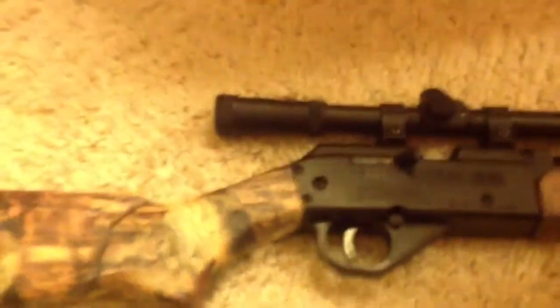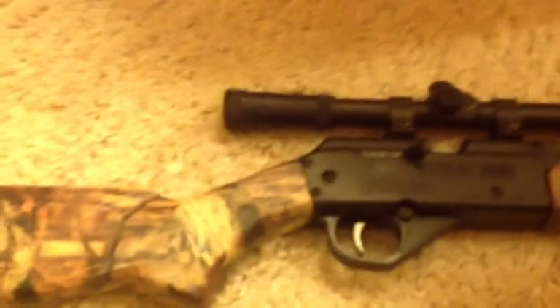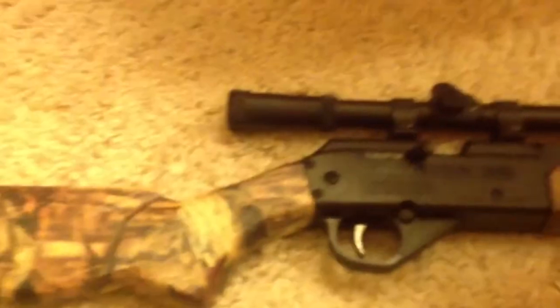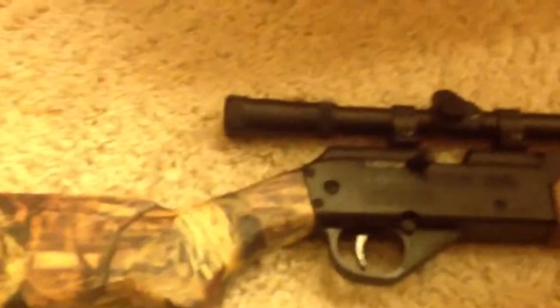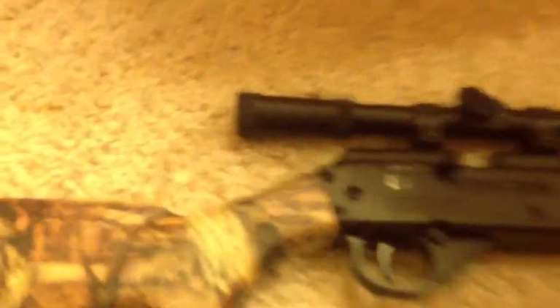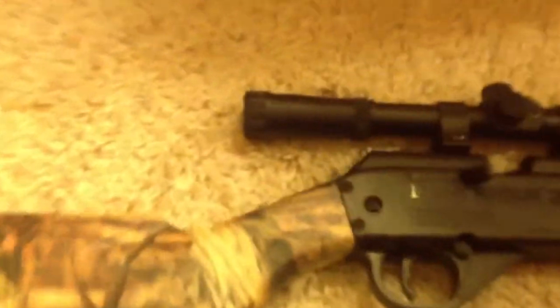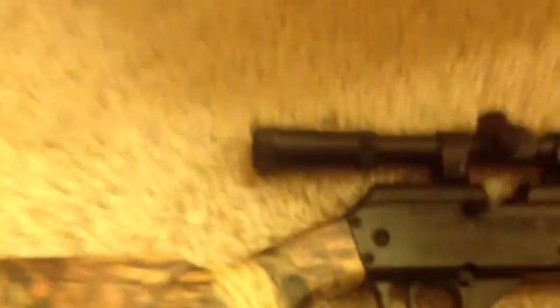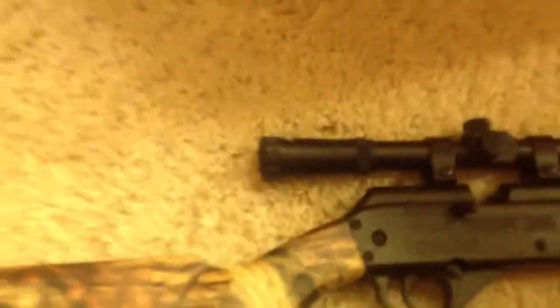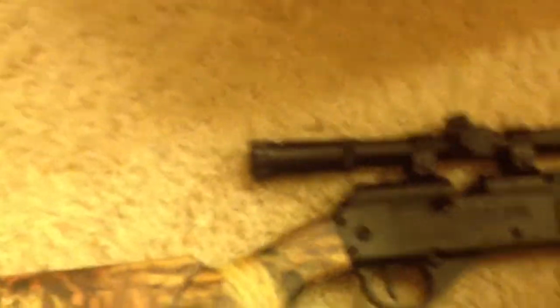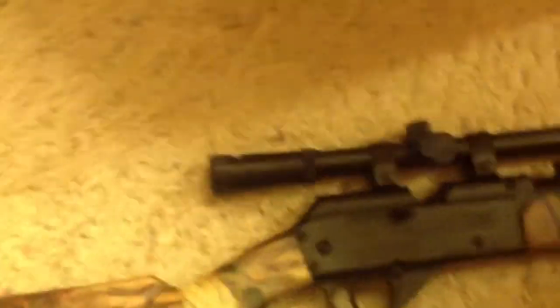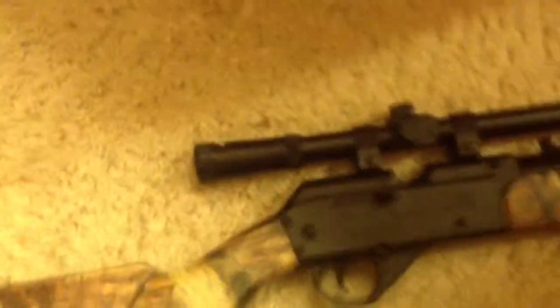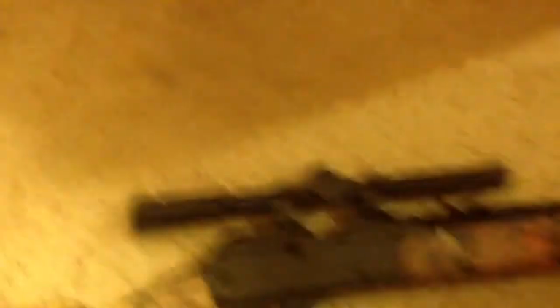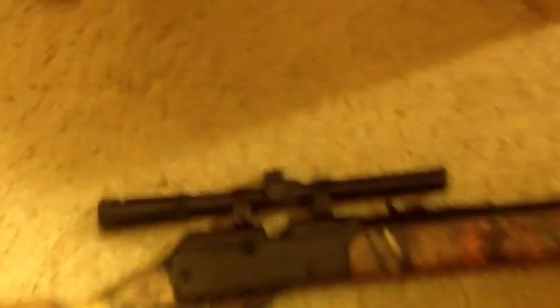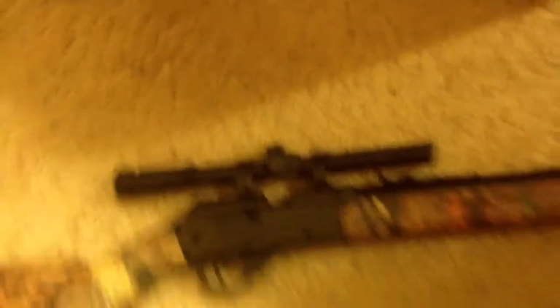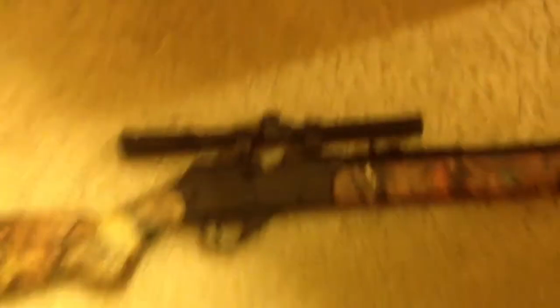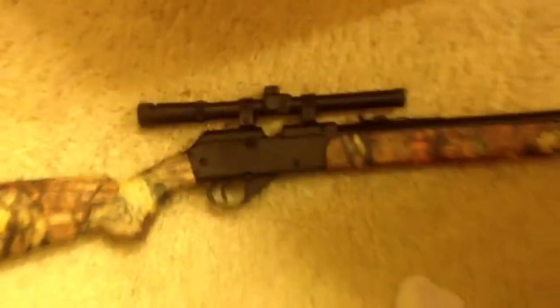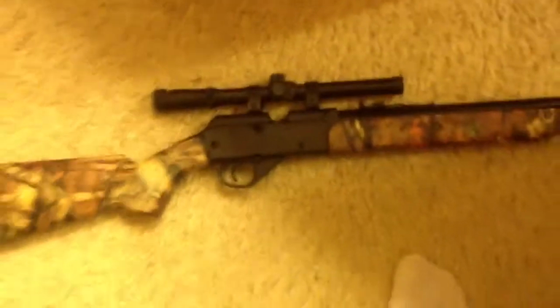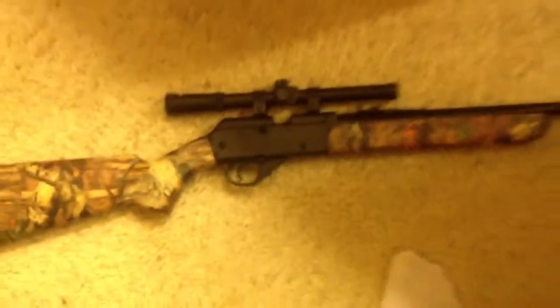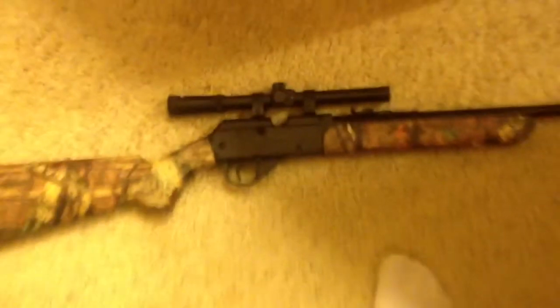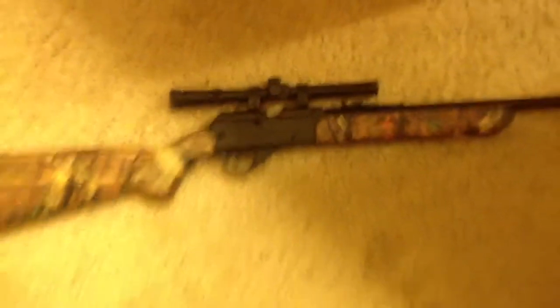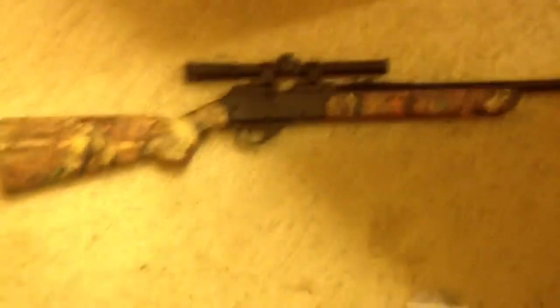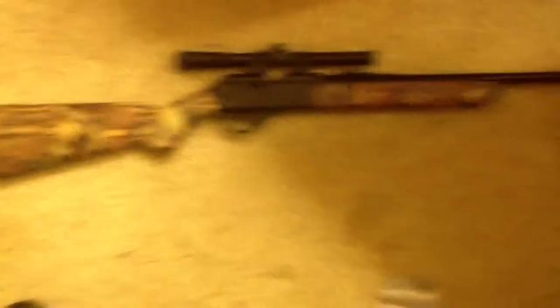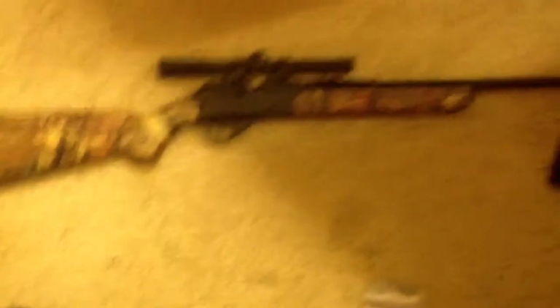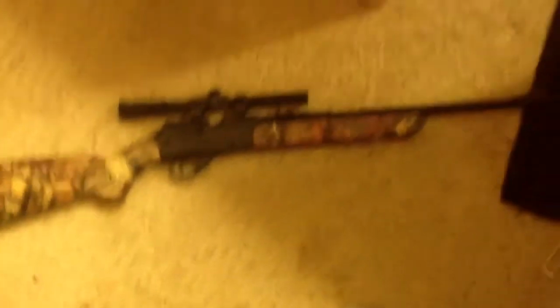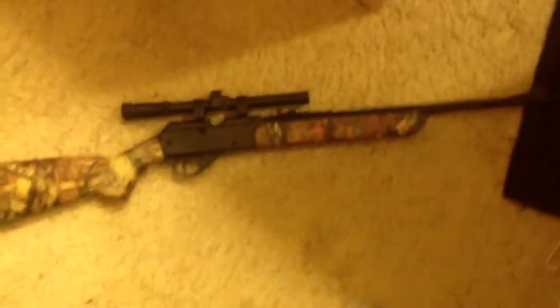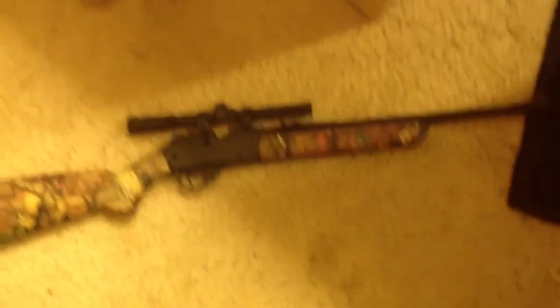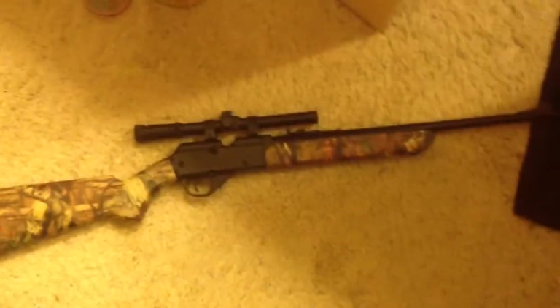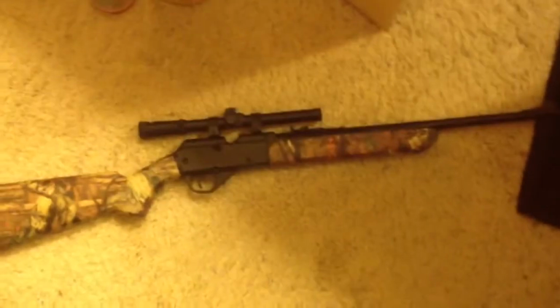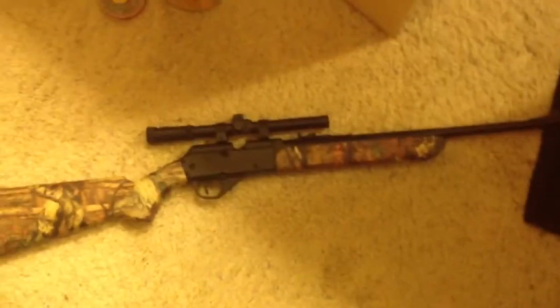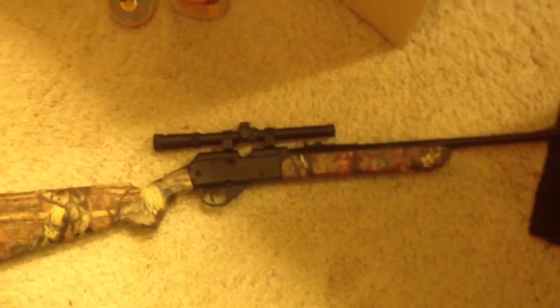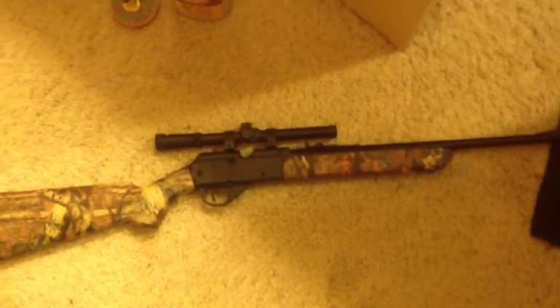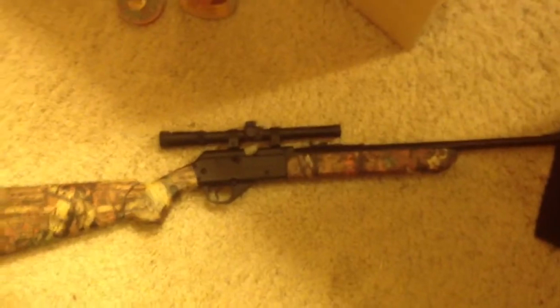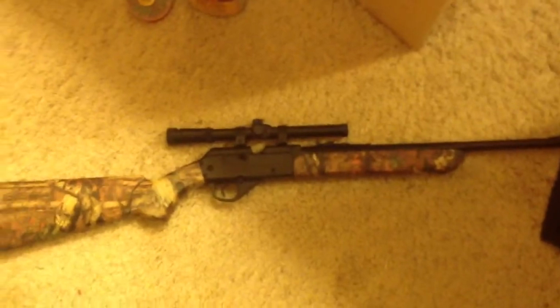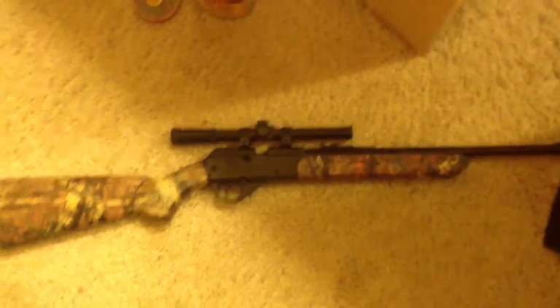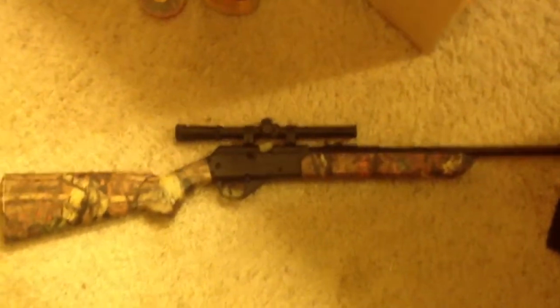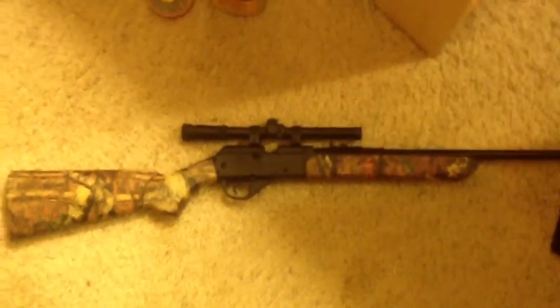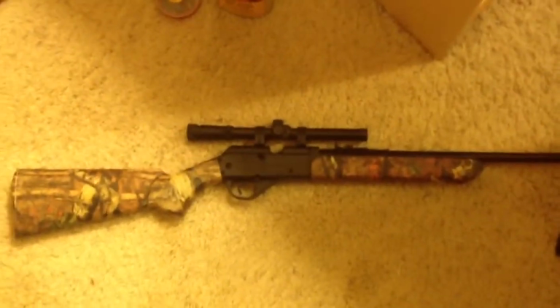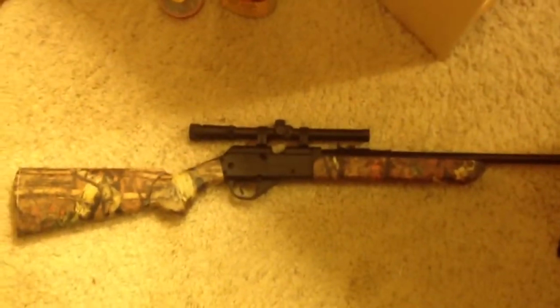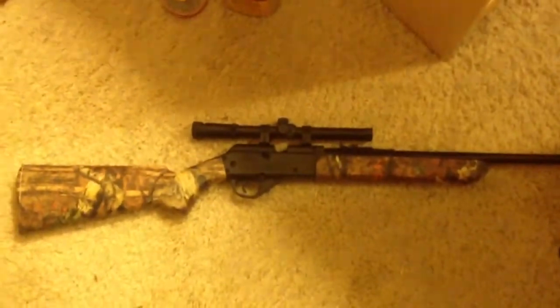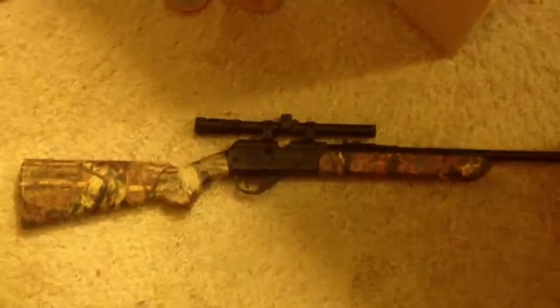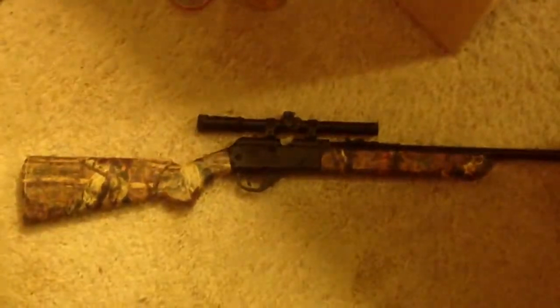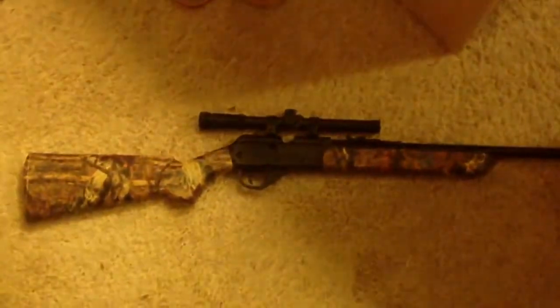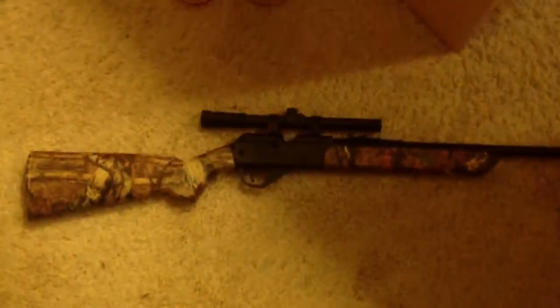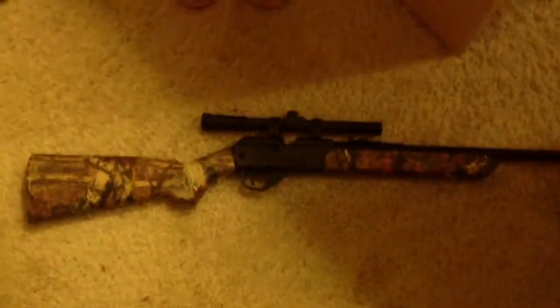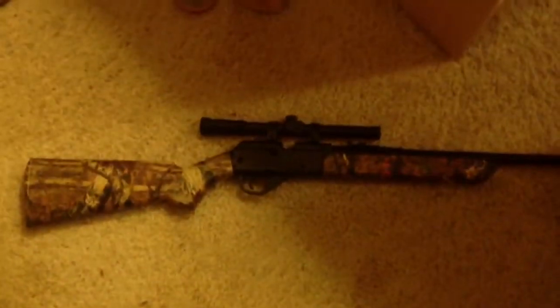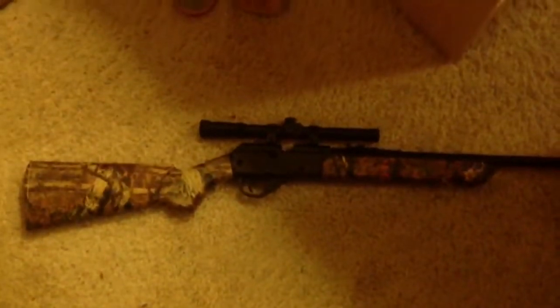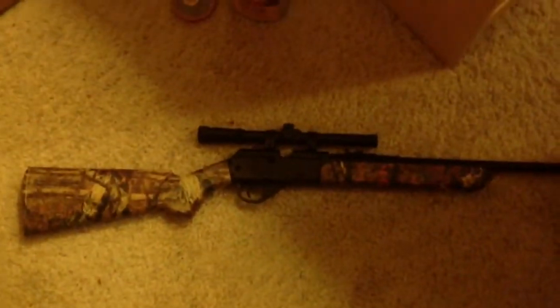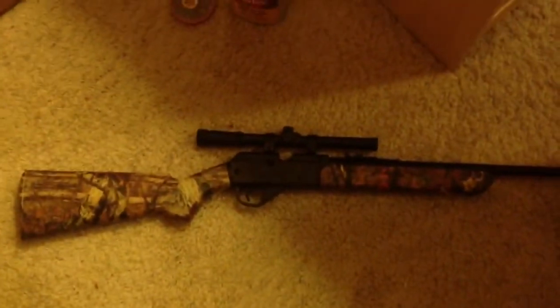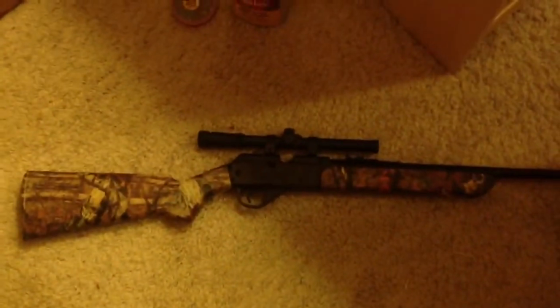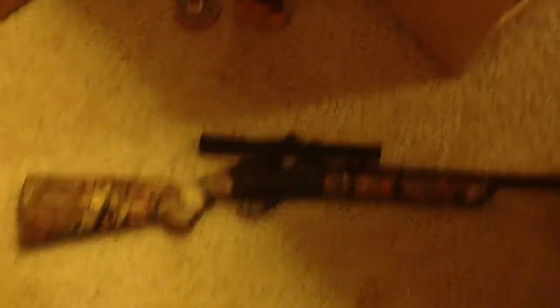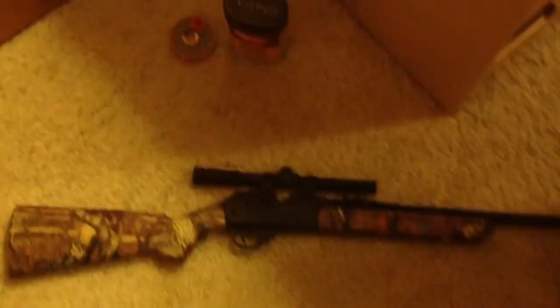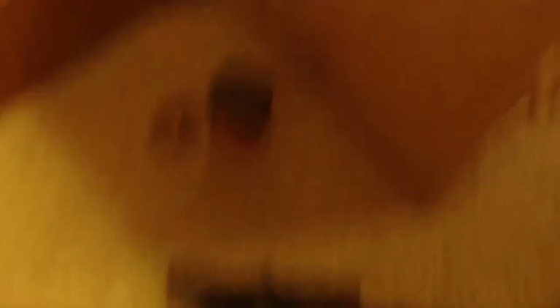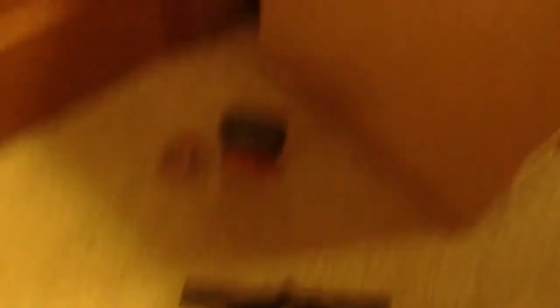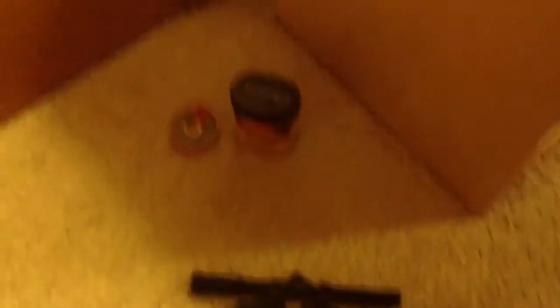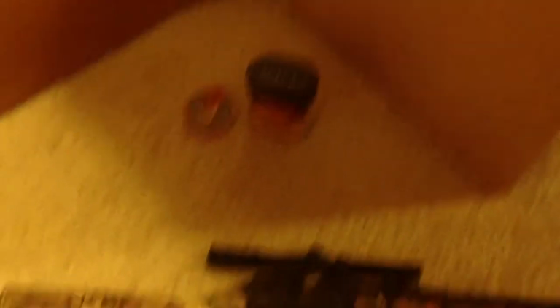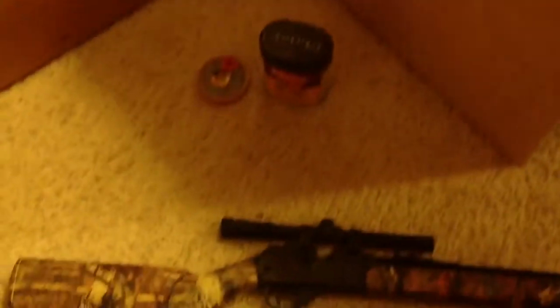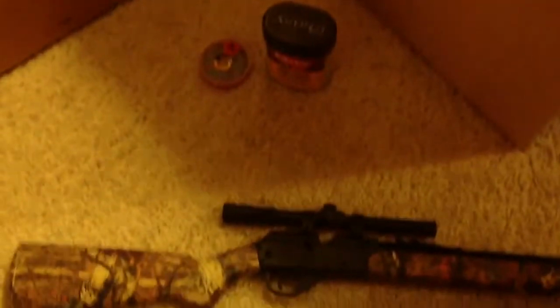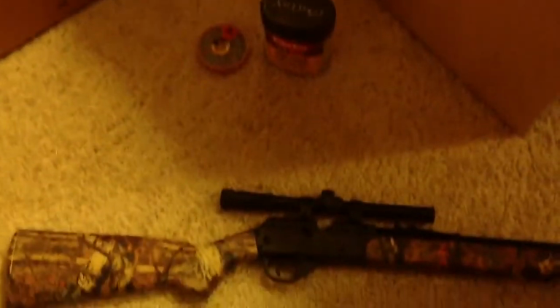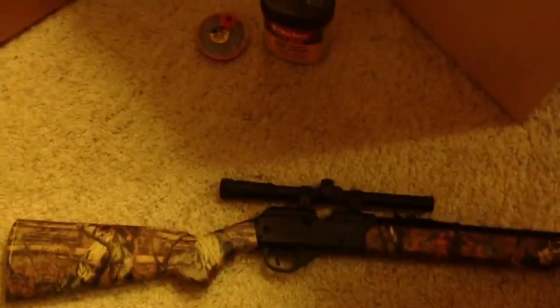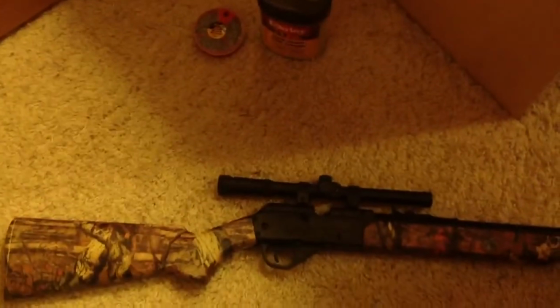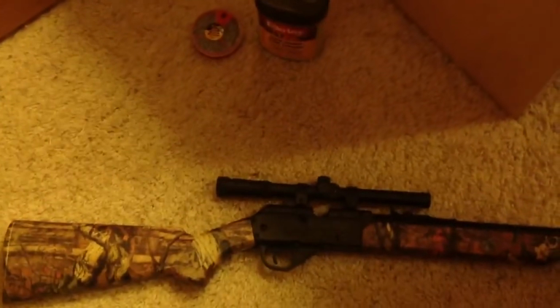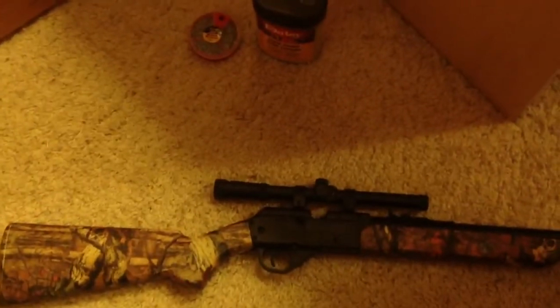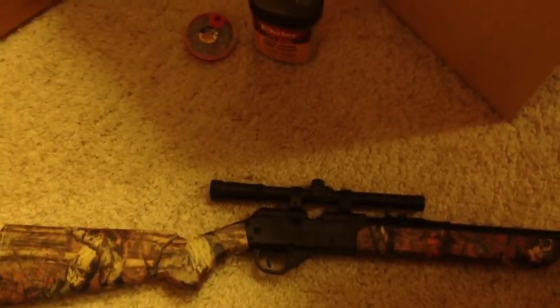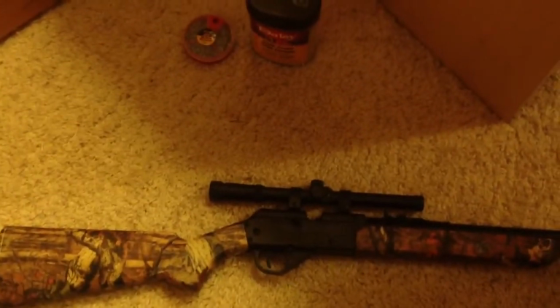That's basically my review on the Daisy Powerline 35 Mossy Oak Breakup Infinity Camo. Thanks for watching. Bye.